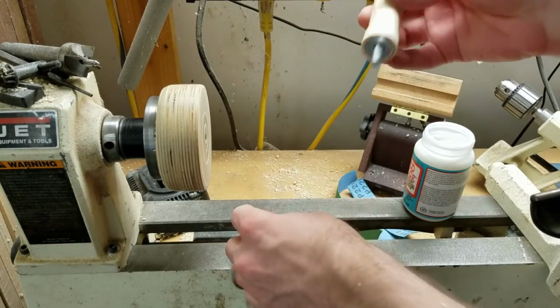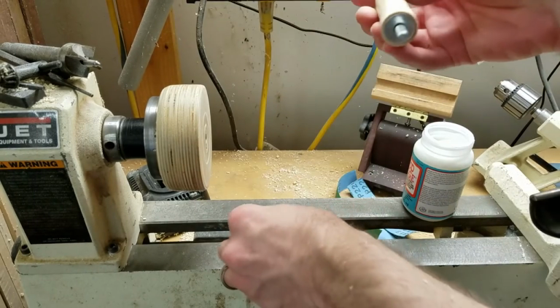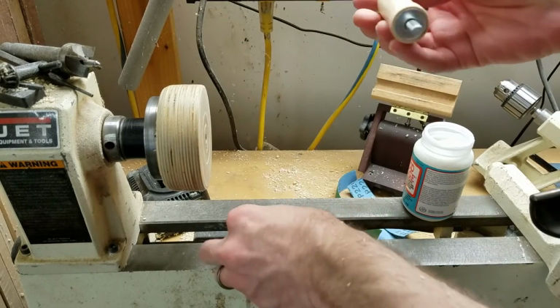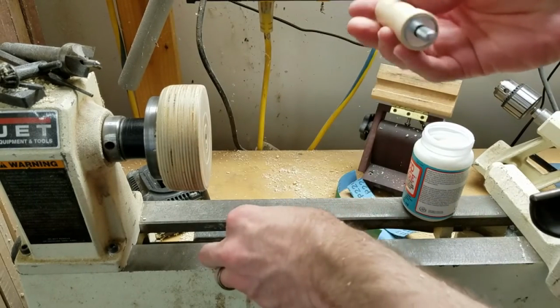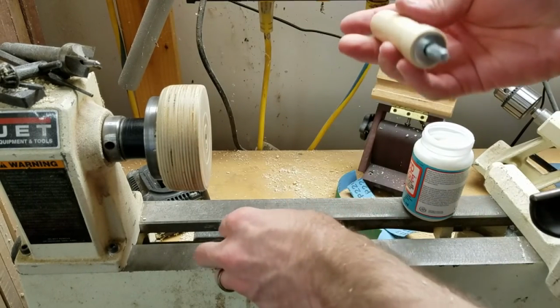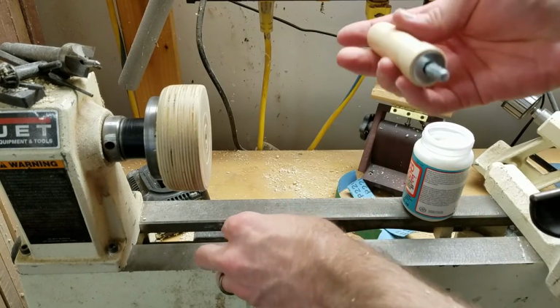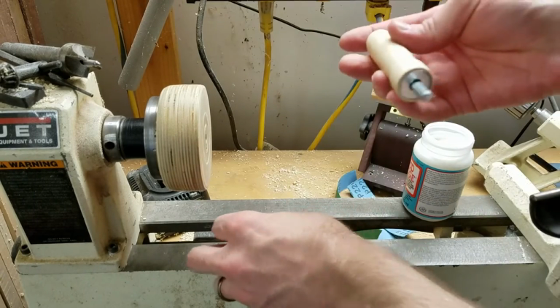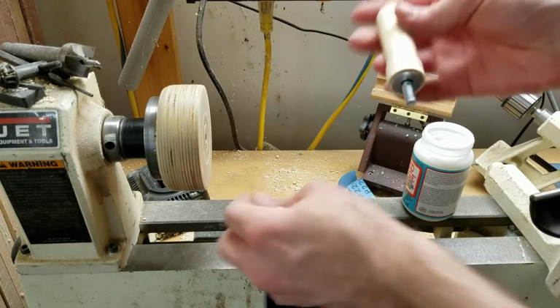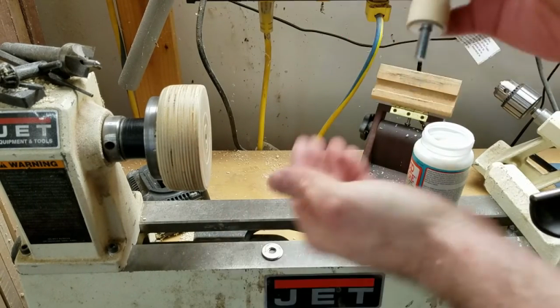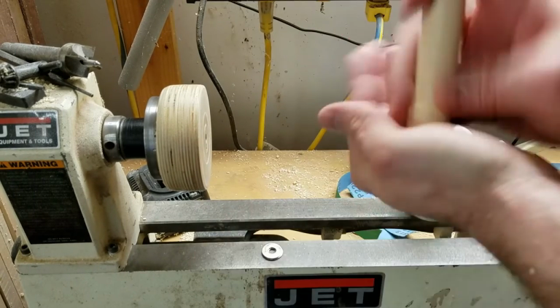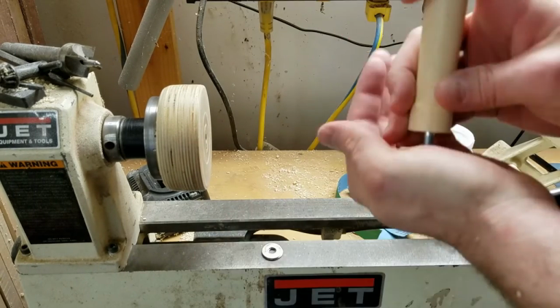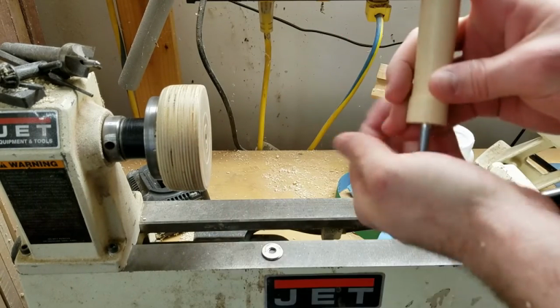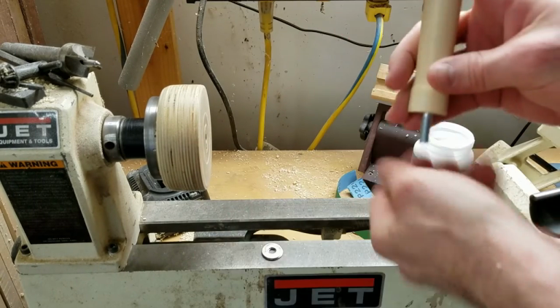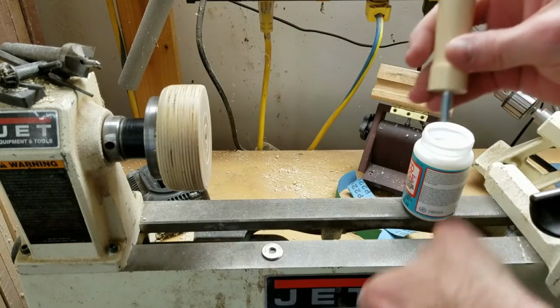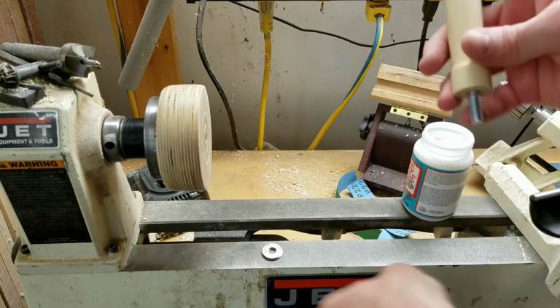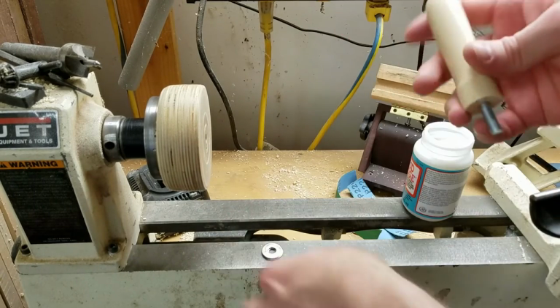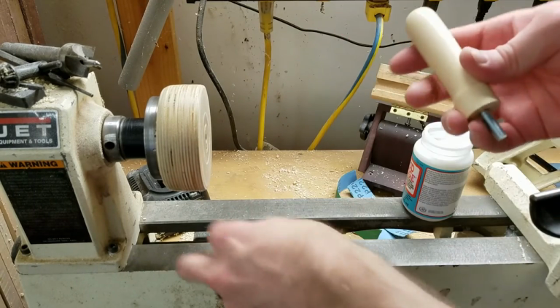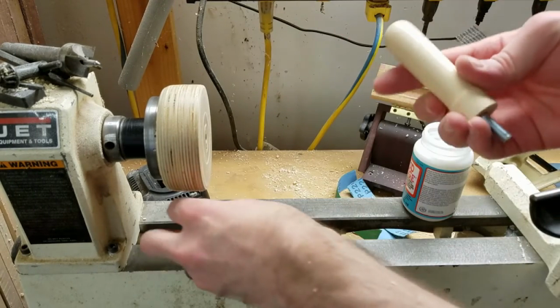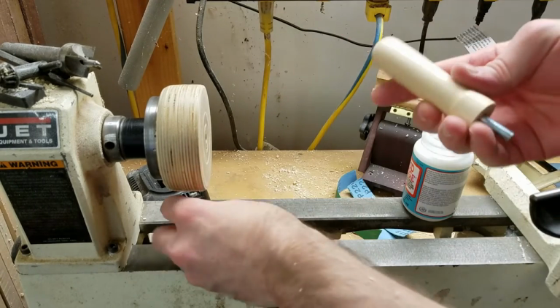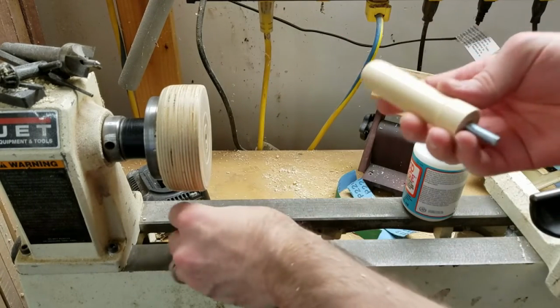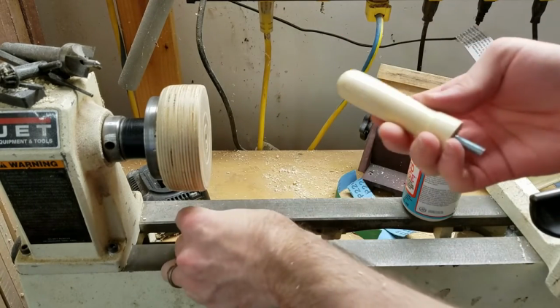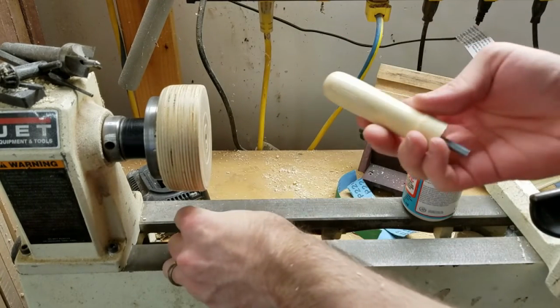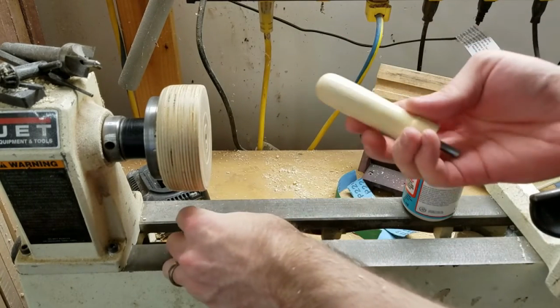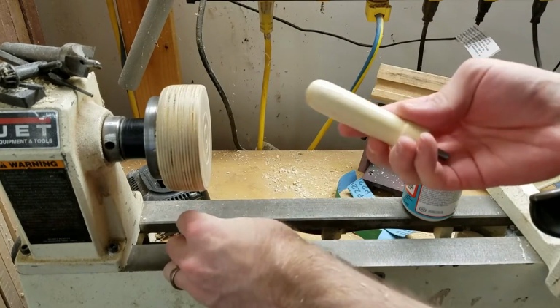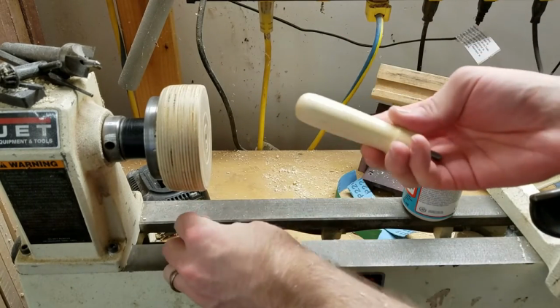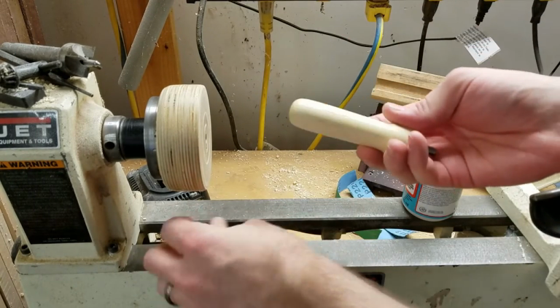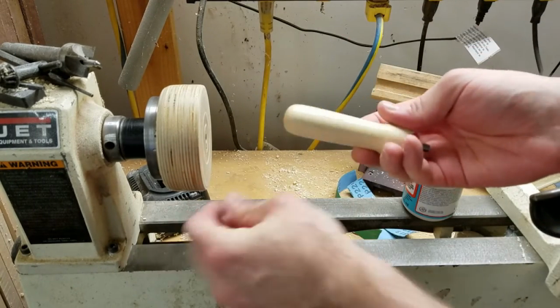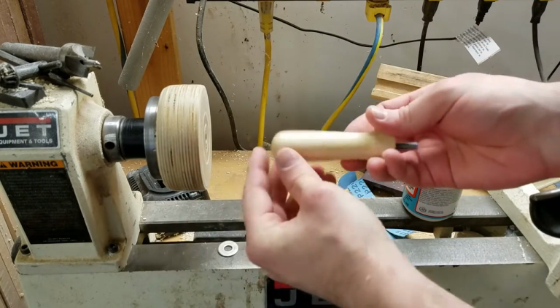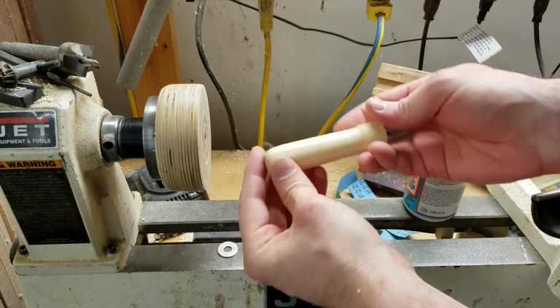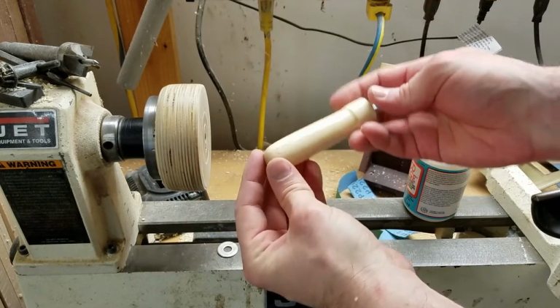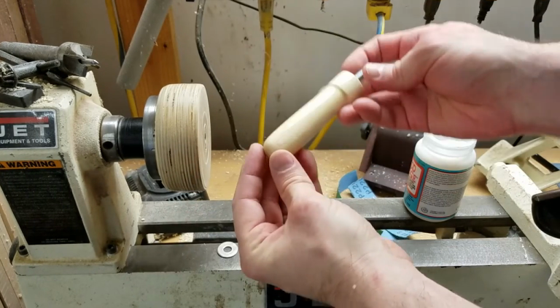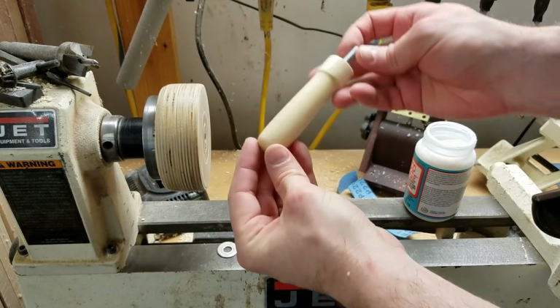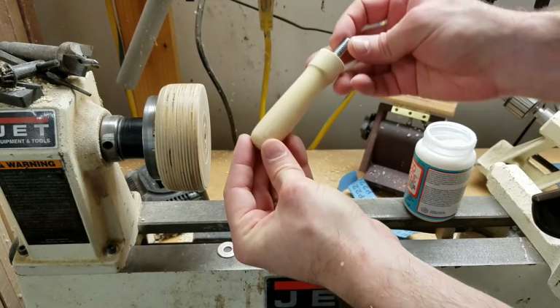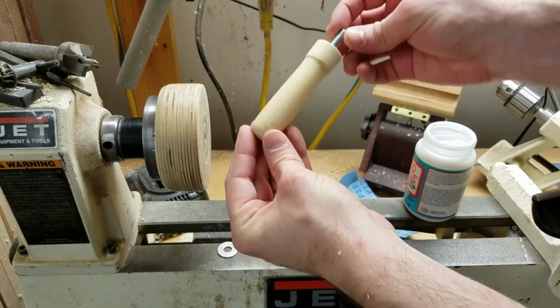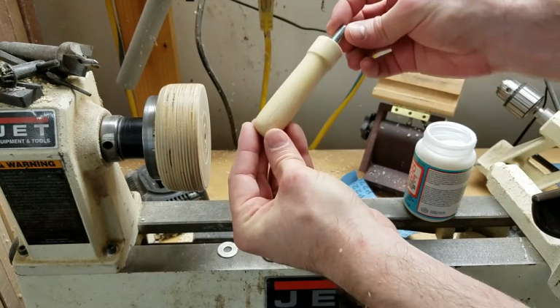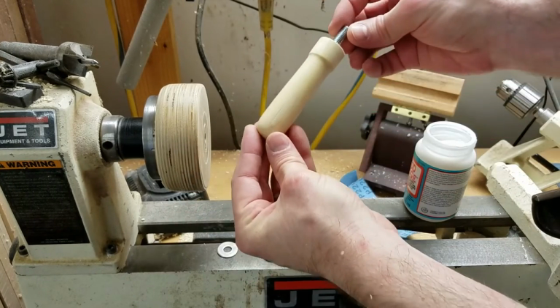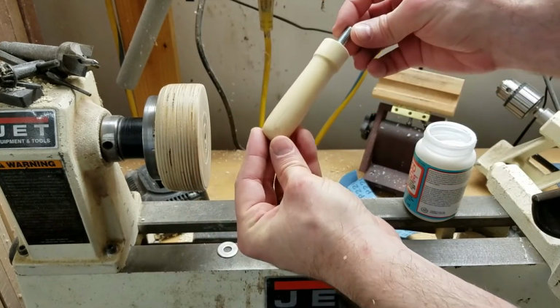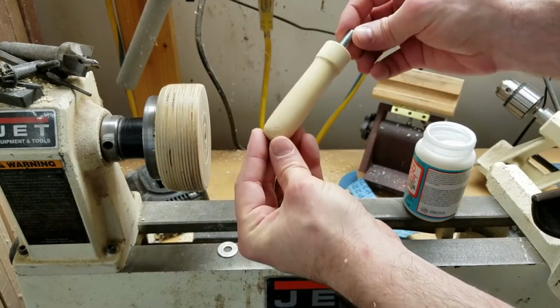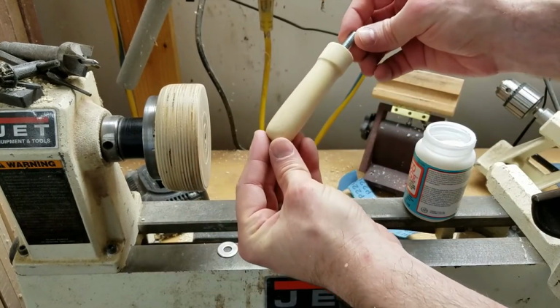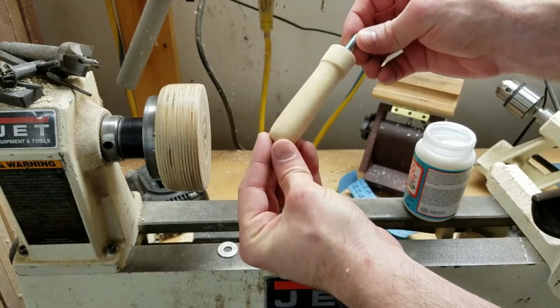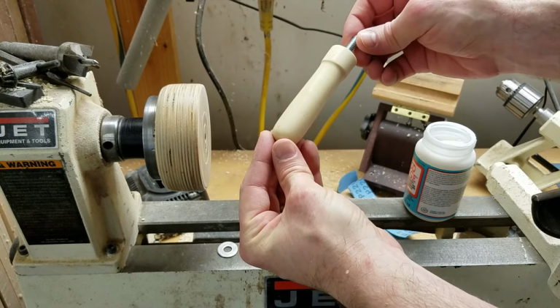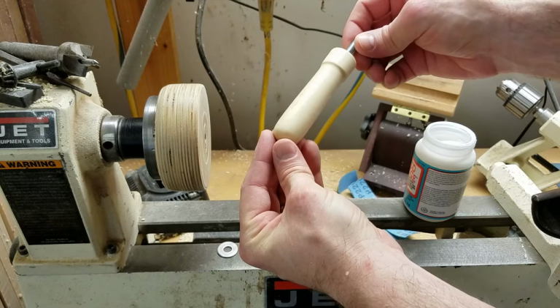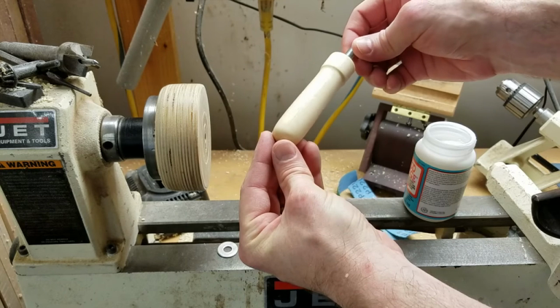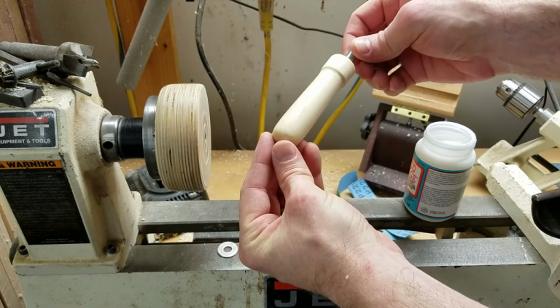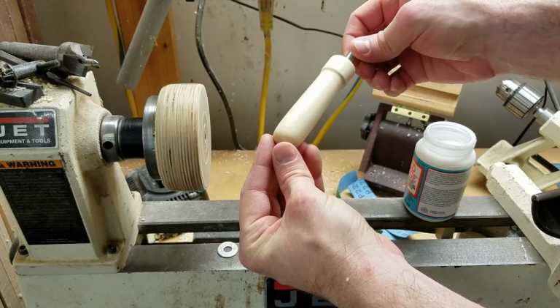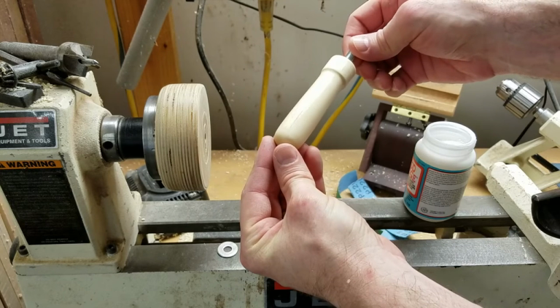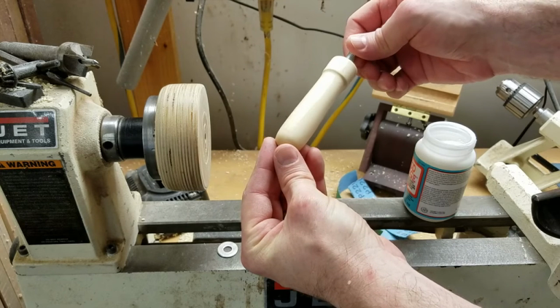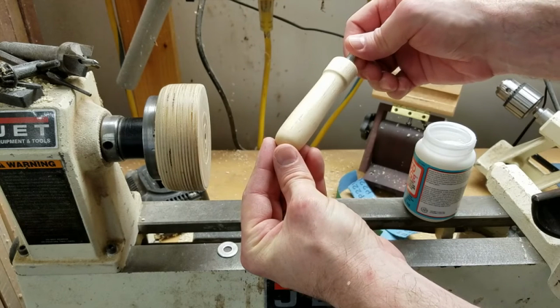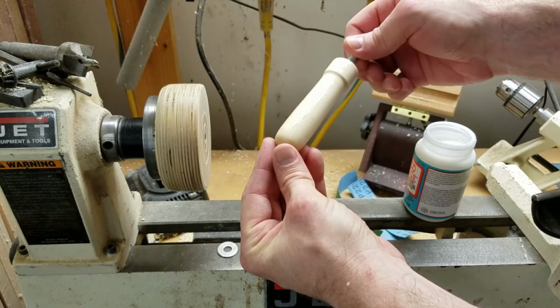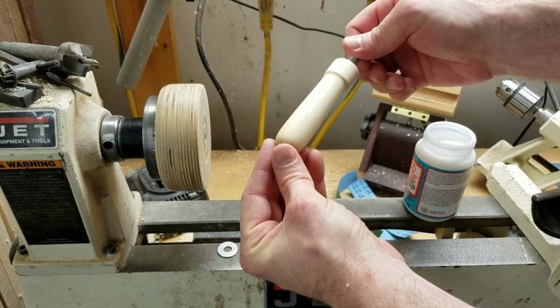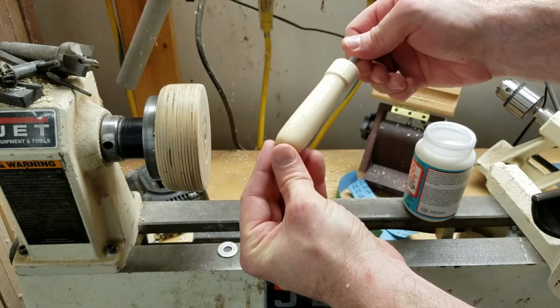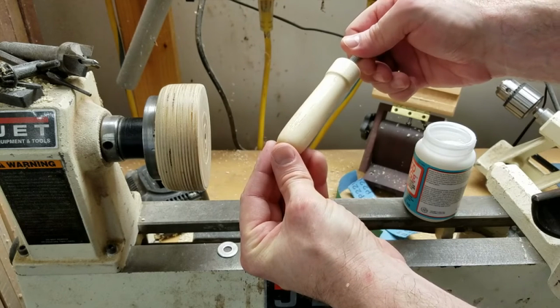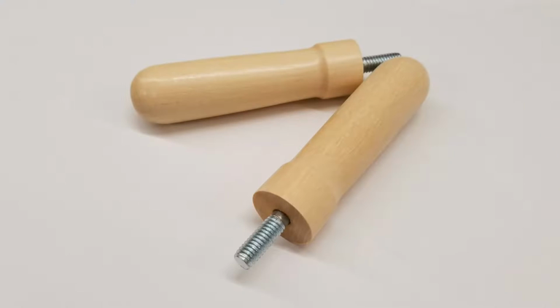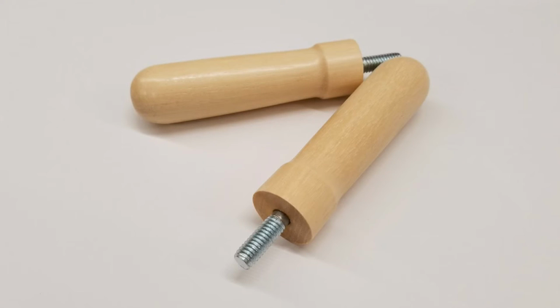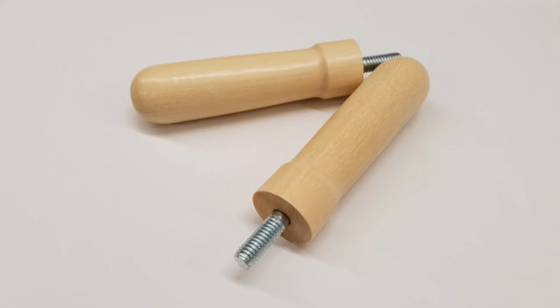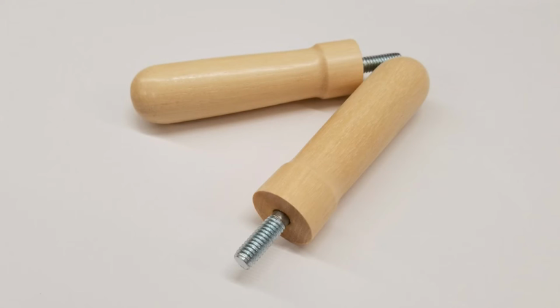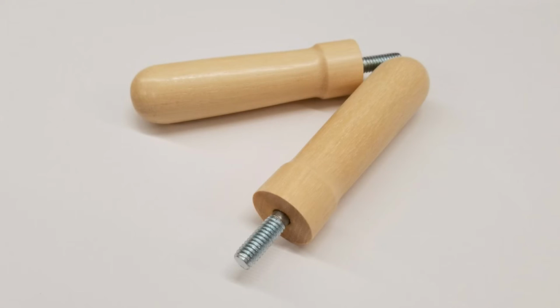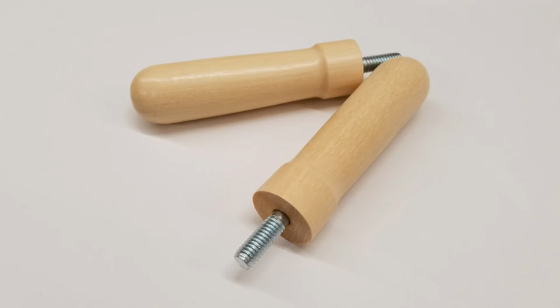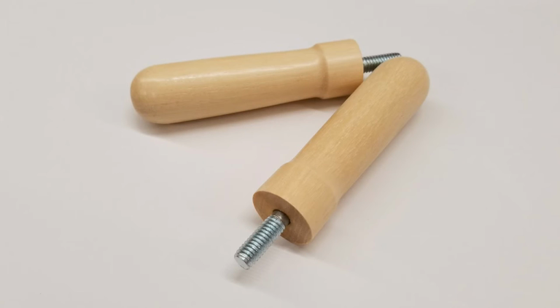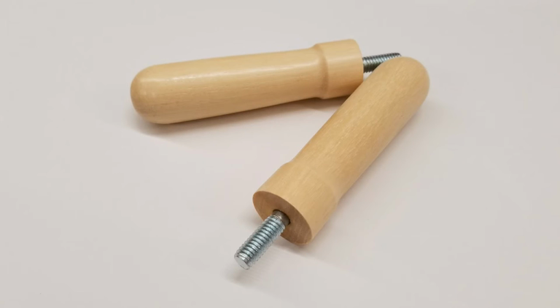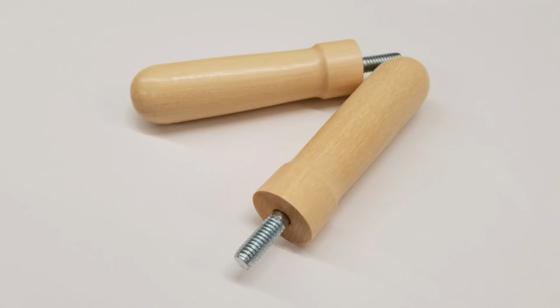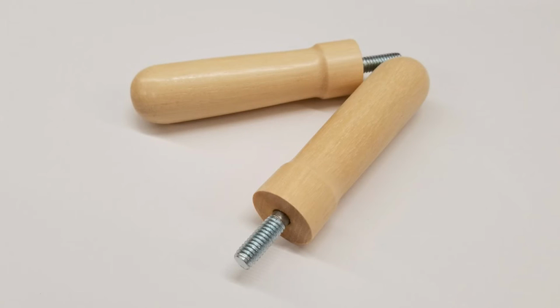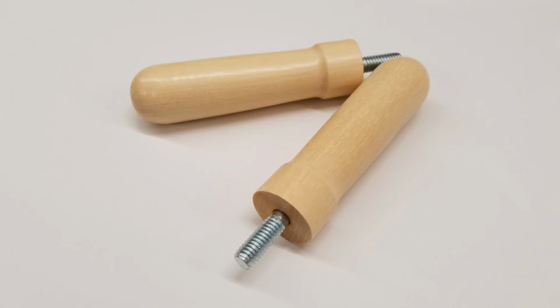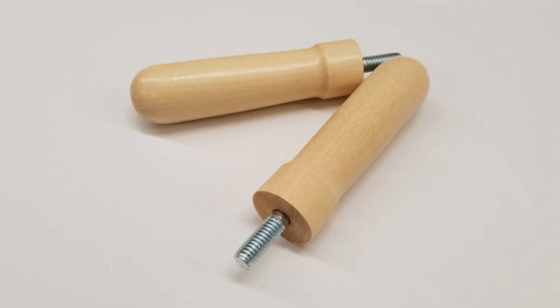And that's it. One more handle is done. Let's go.